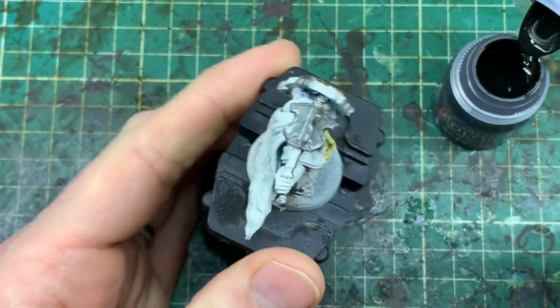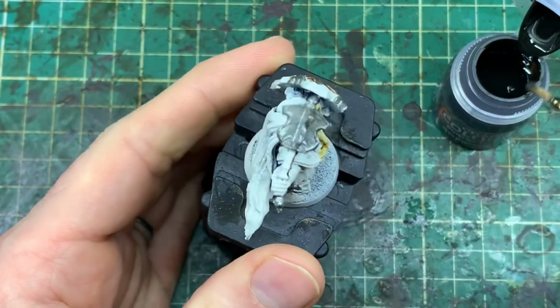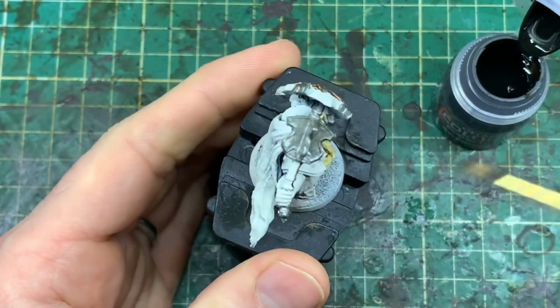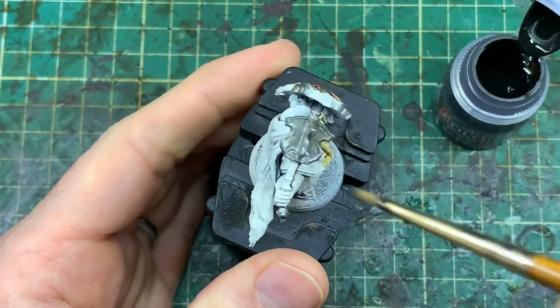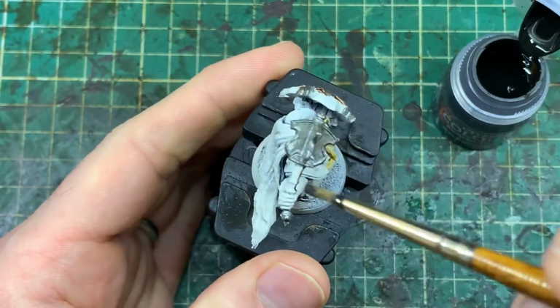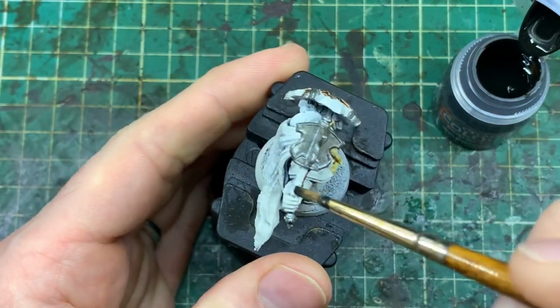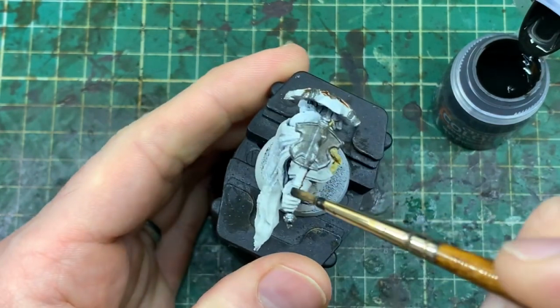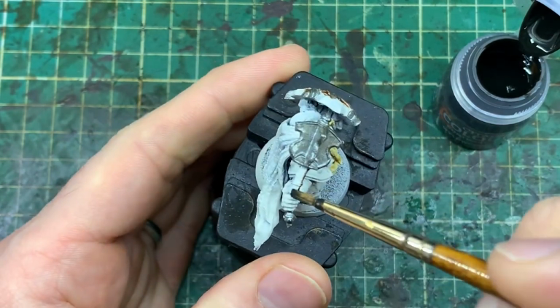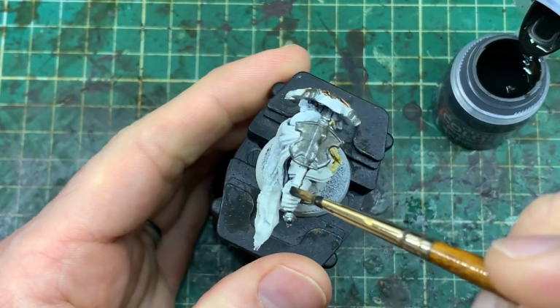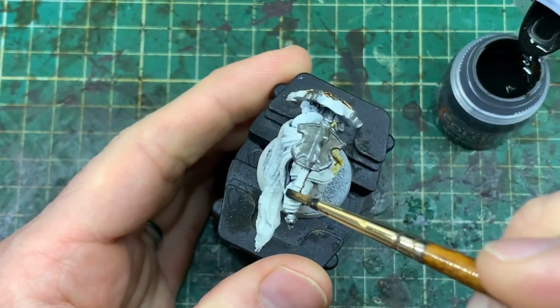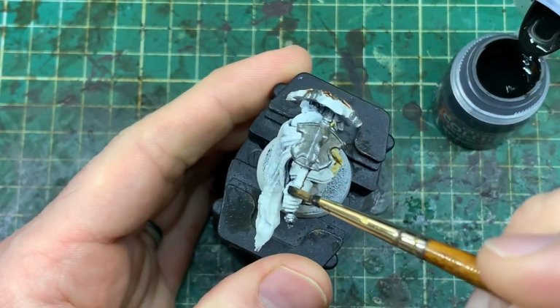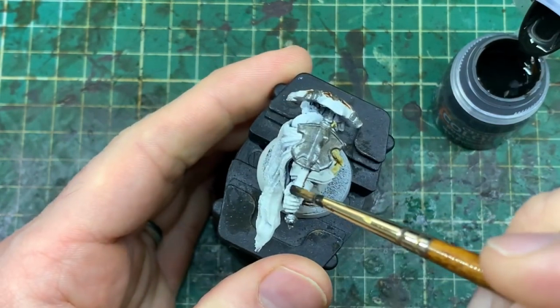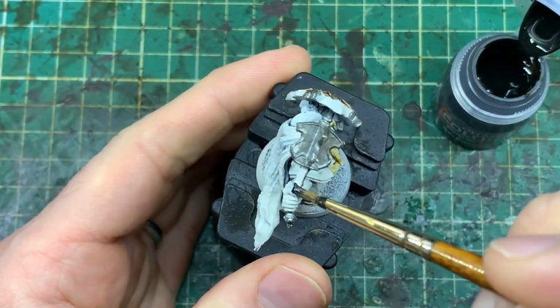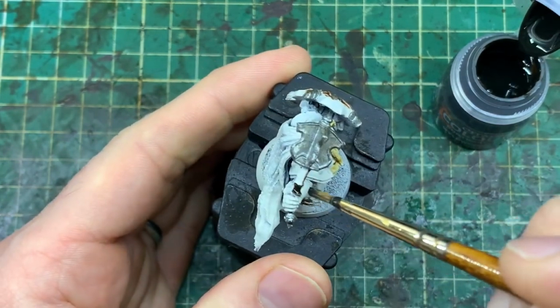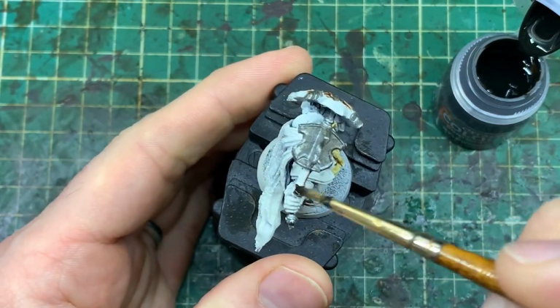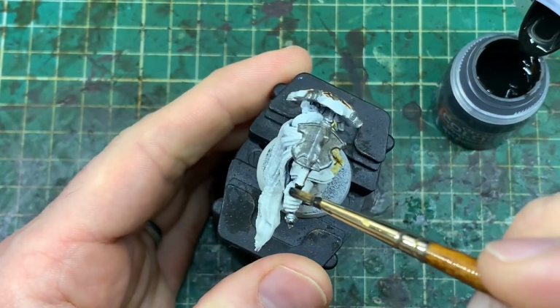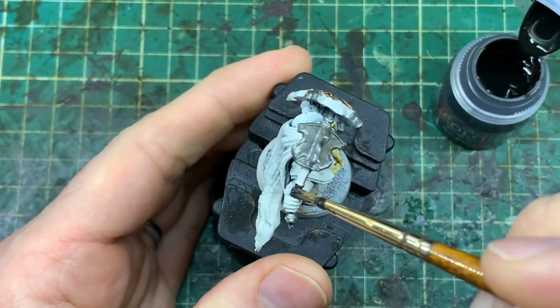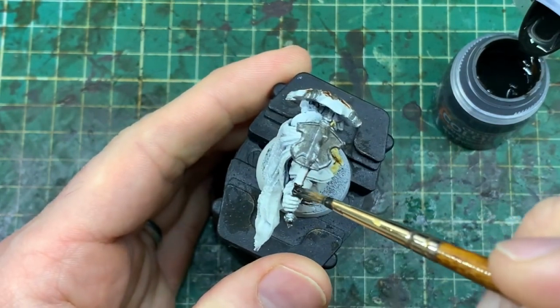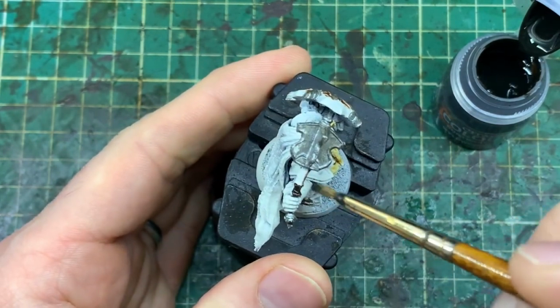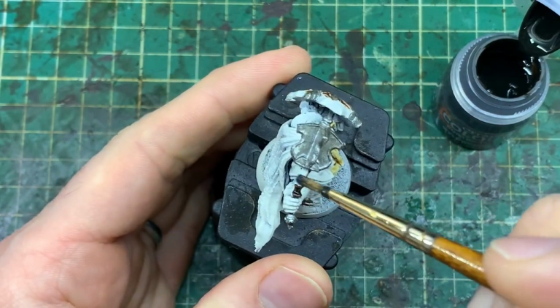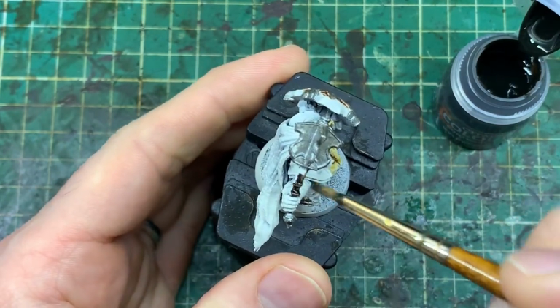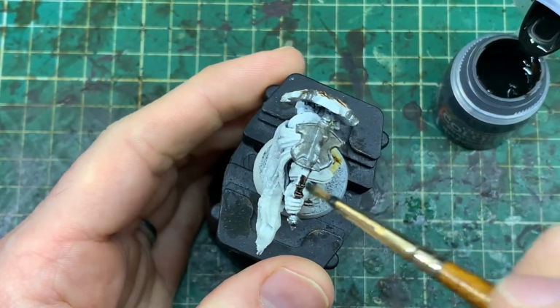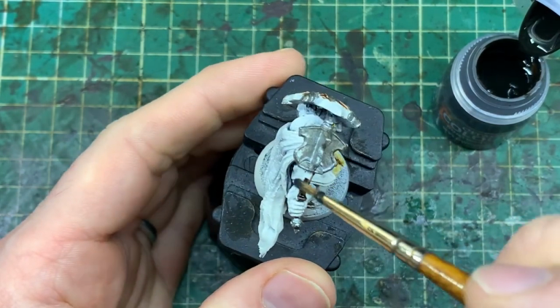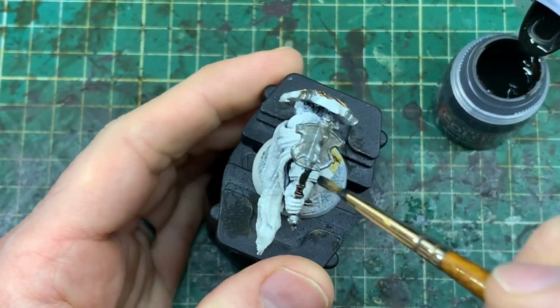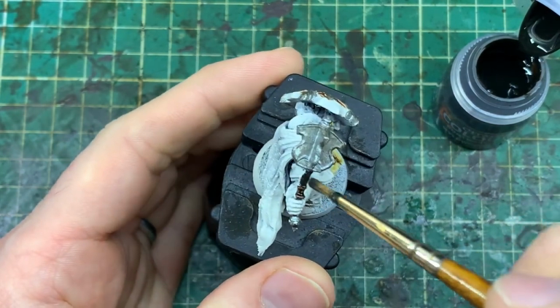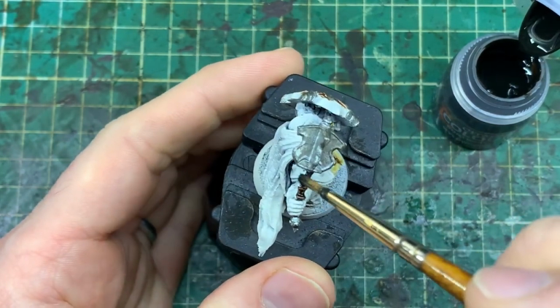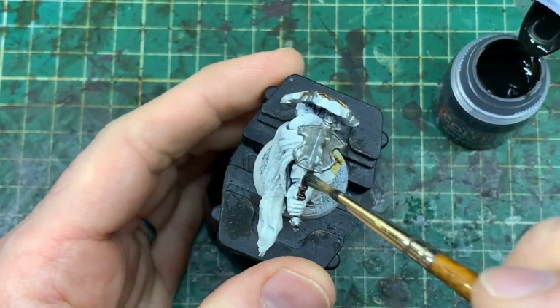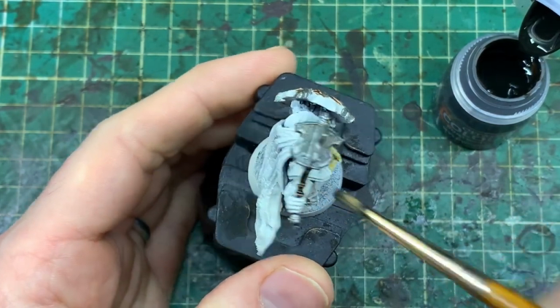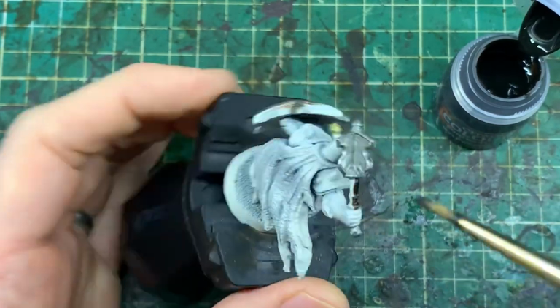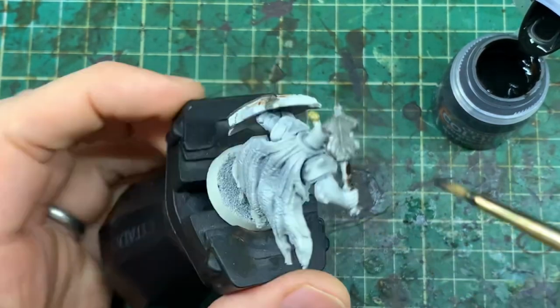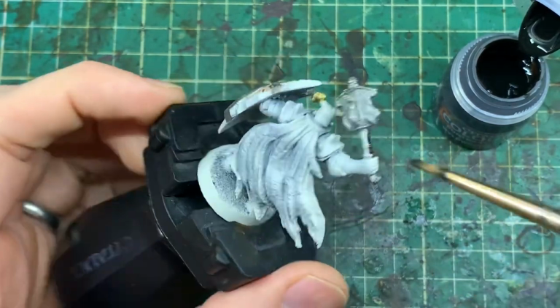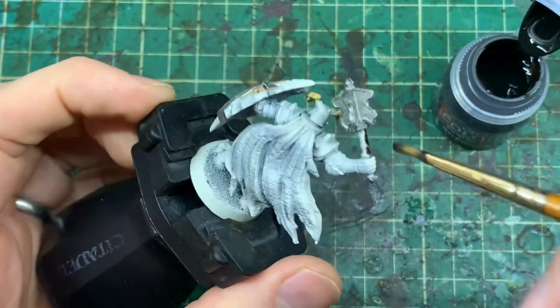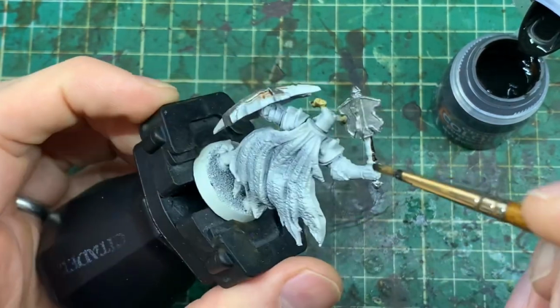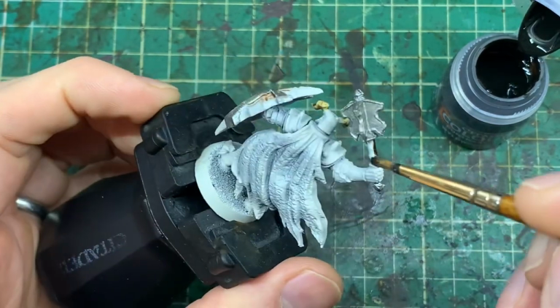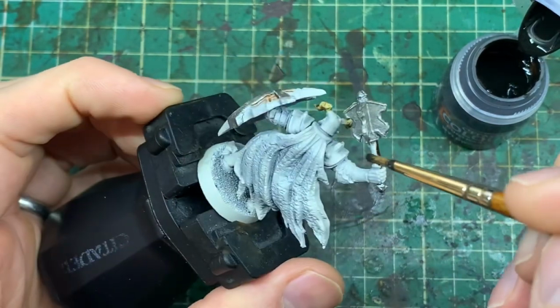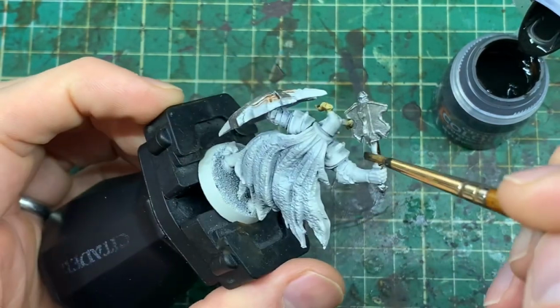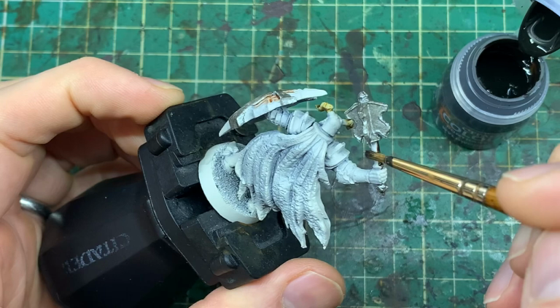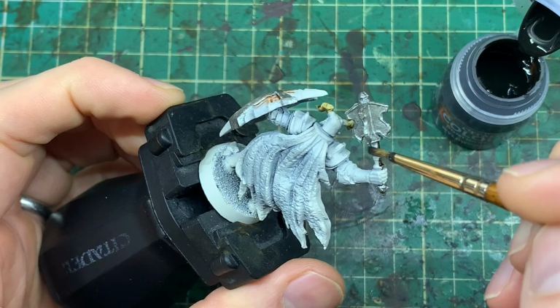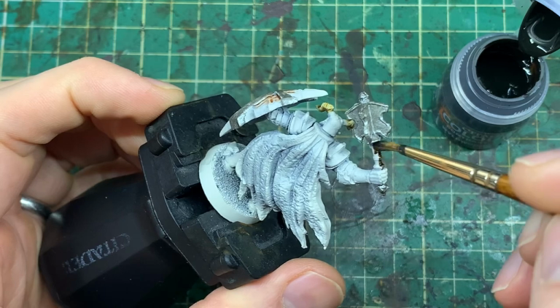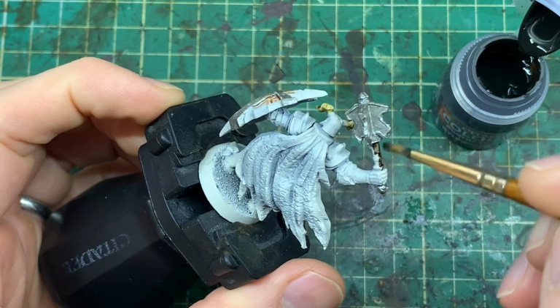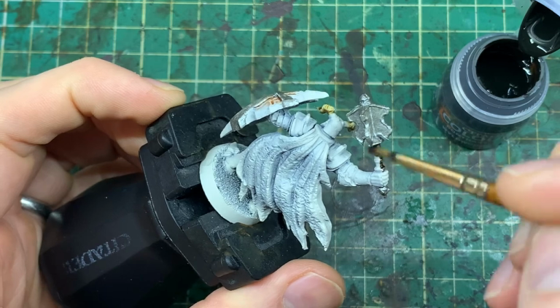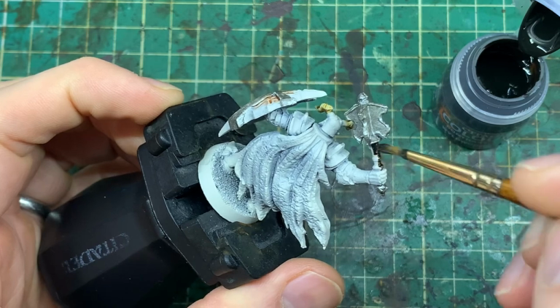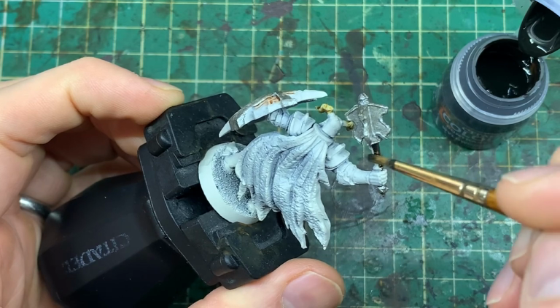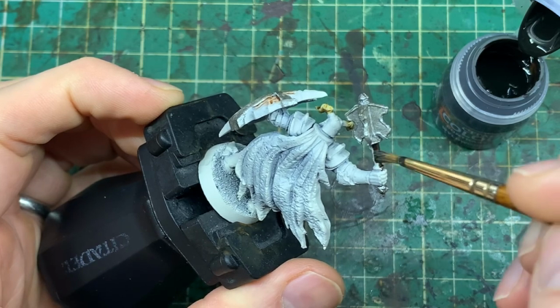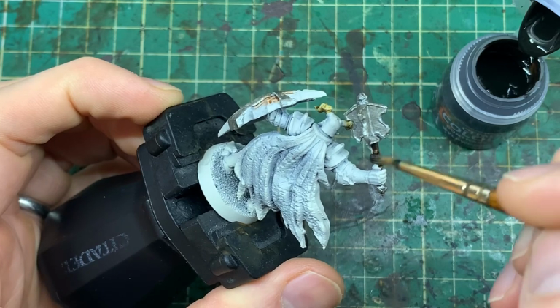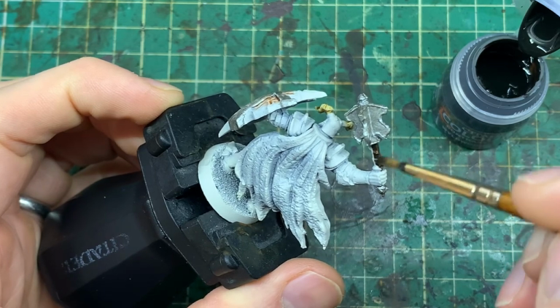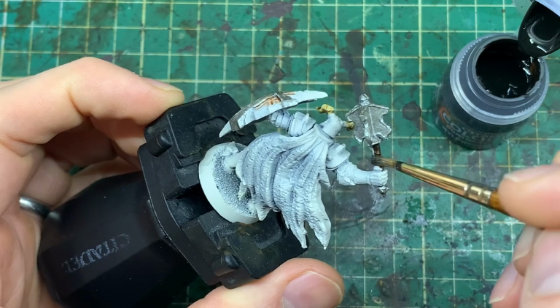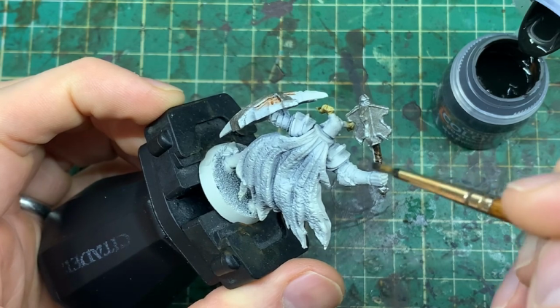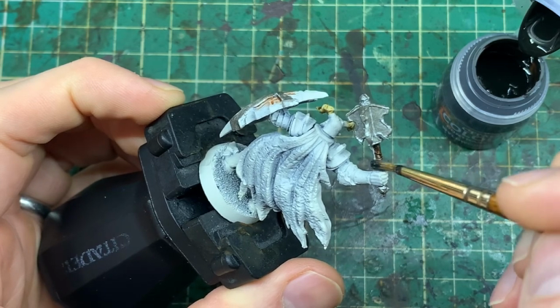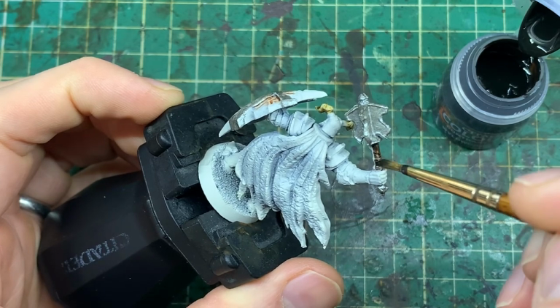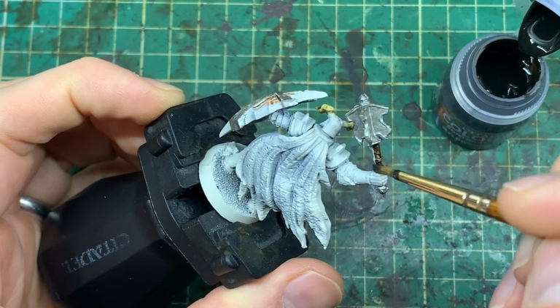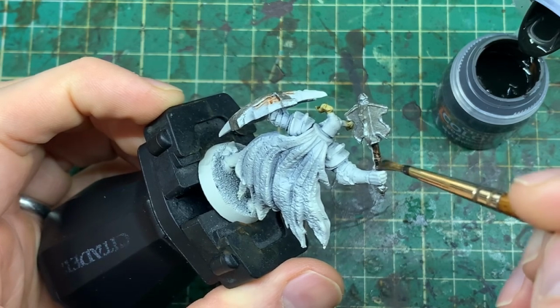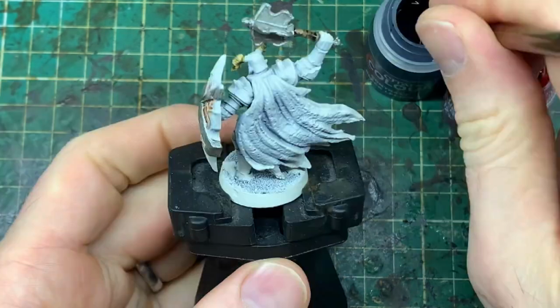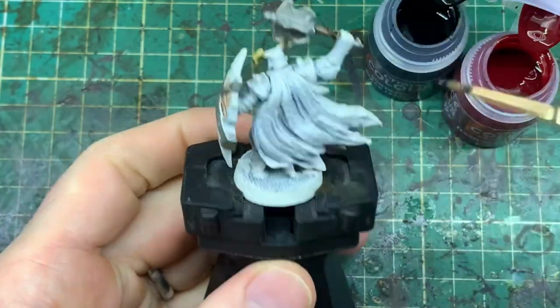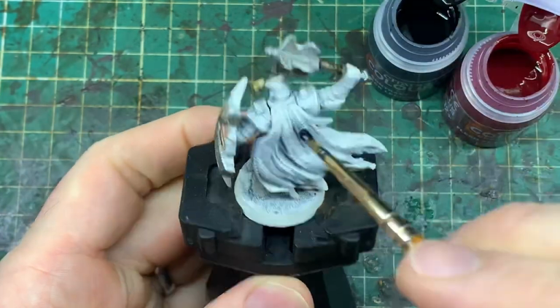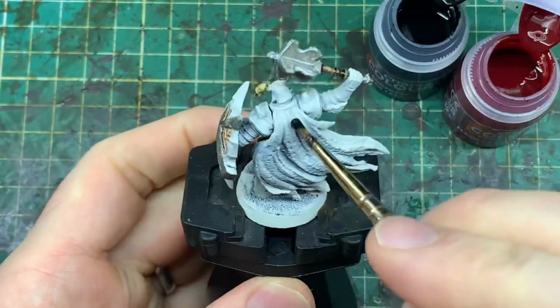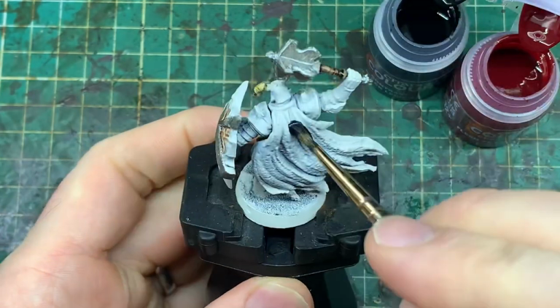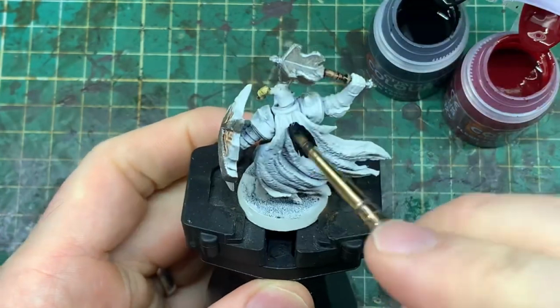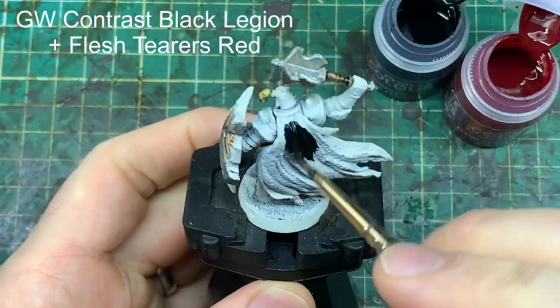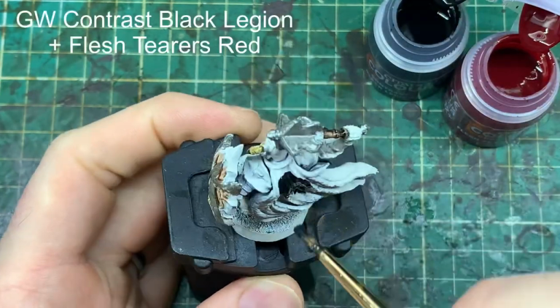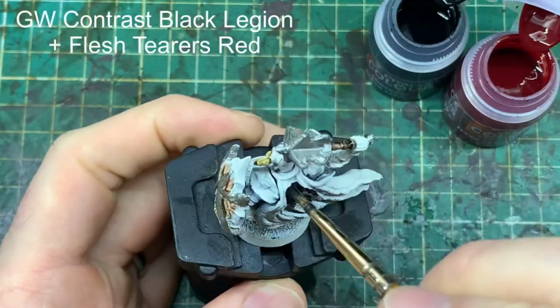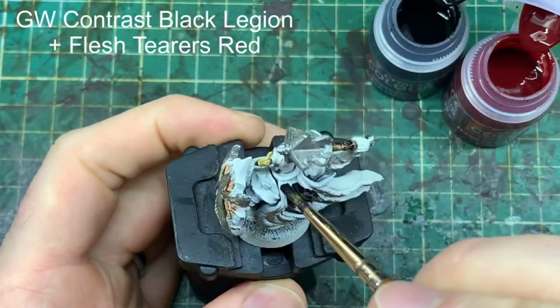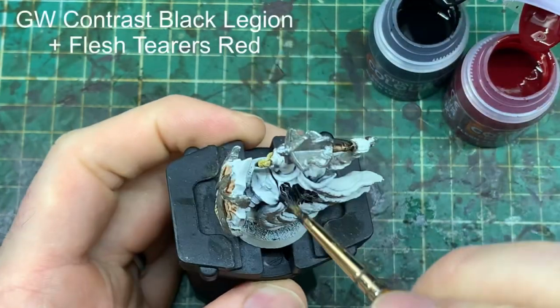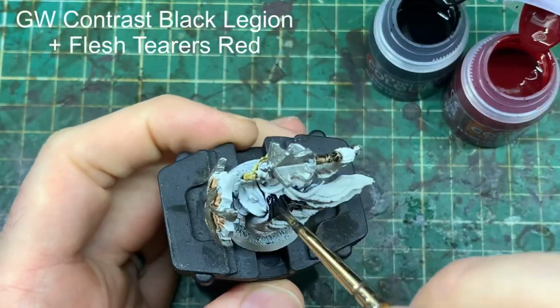Moving on to the wood — there's only a very little bit of wood on this model. What you'll notice in this scheme is not a lot of paints are actually used. We're just covering off the wood on the handle.